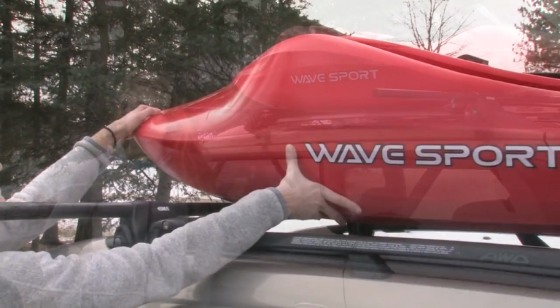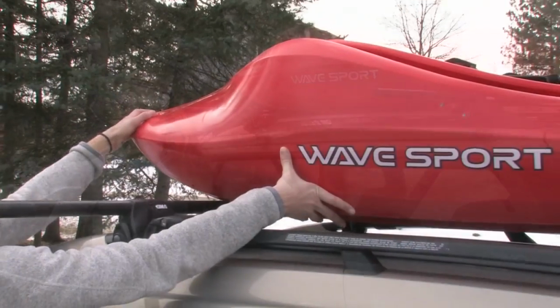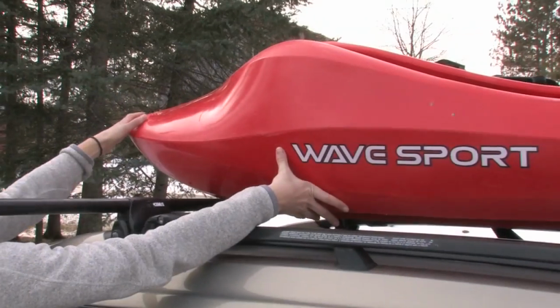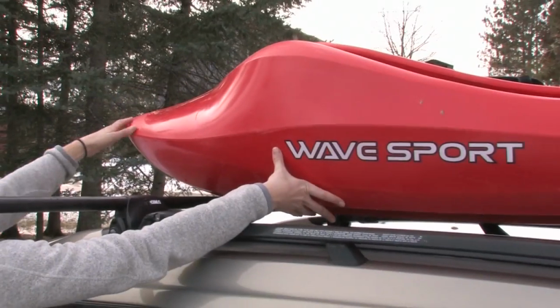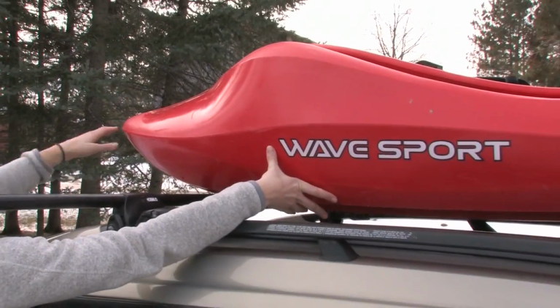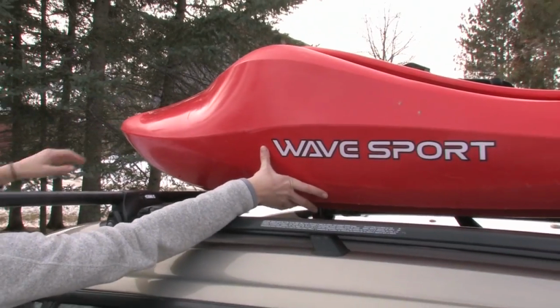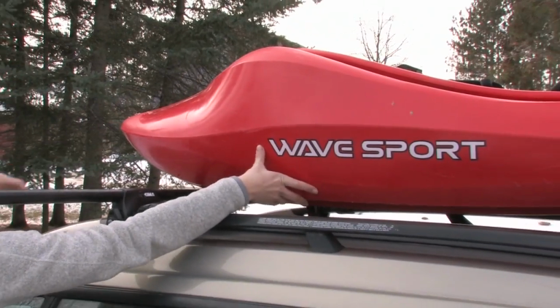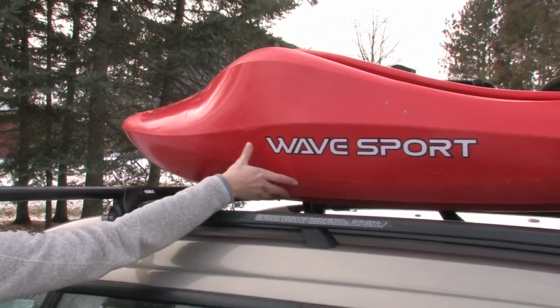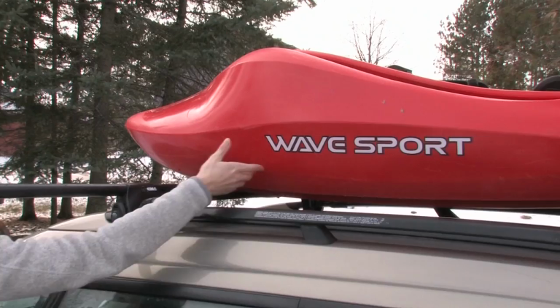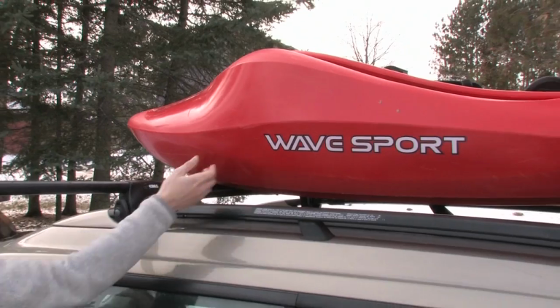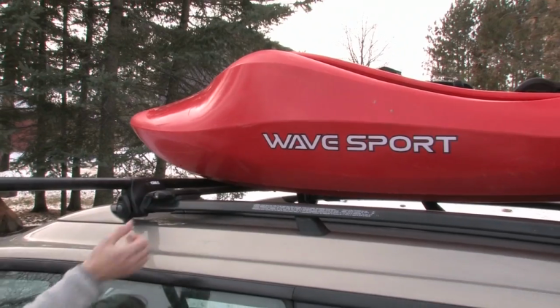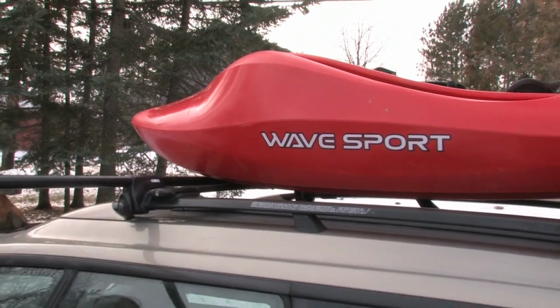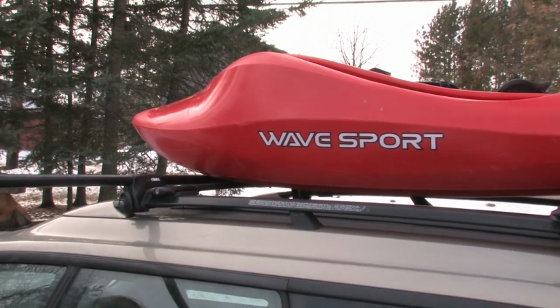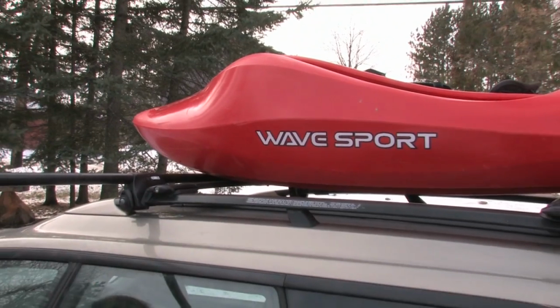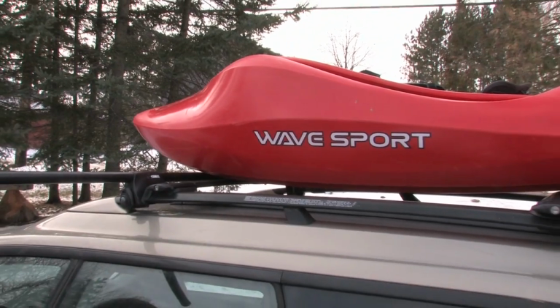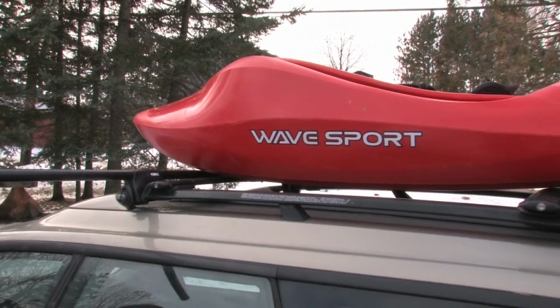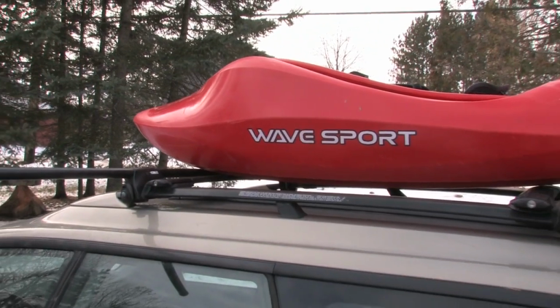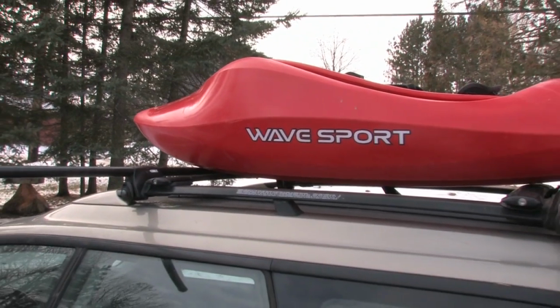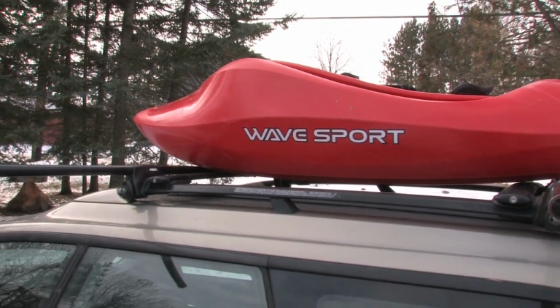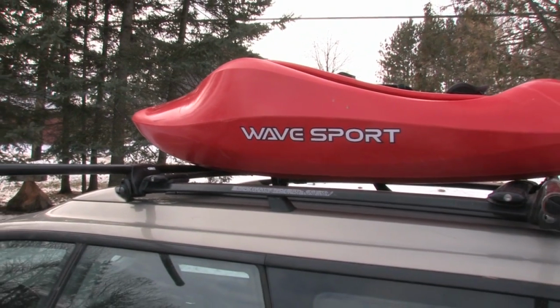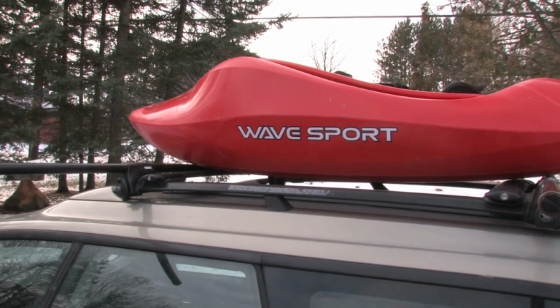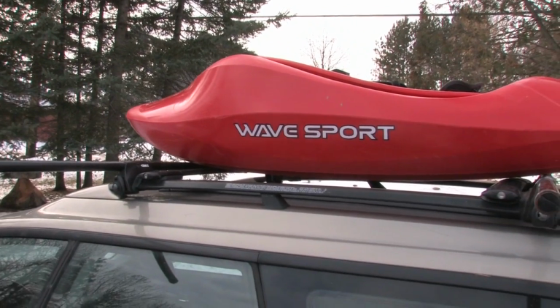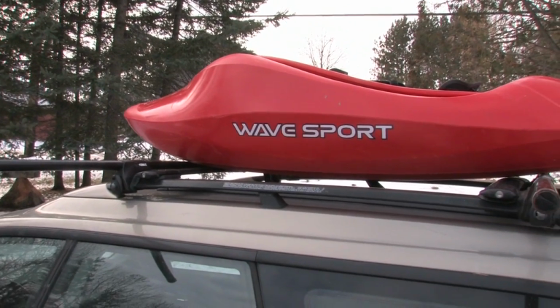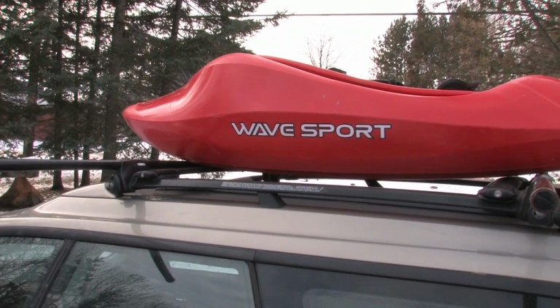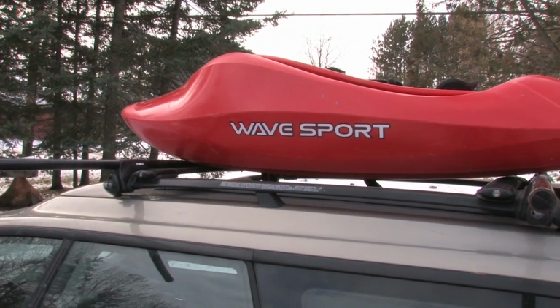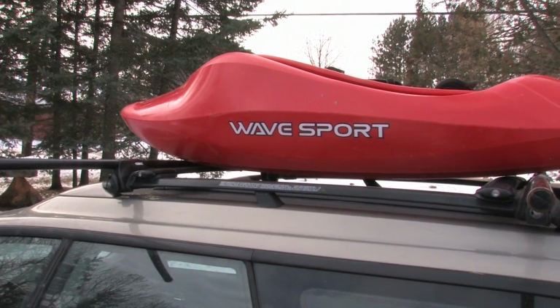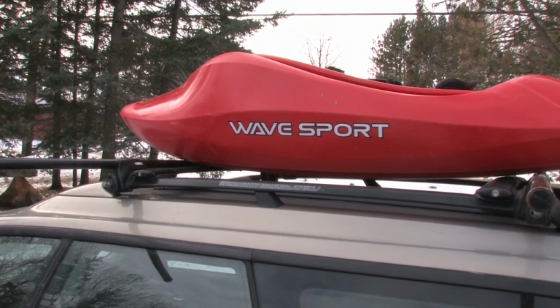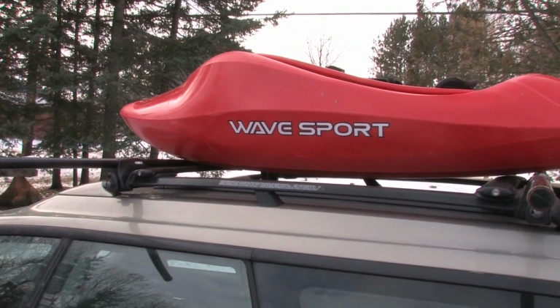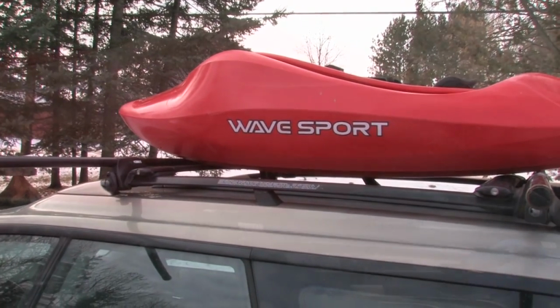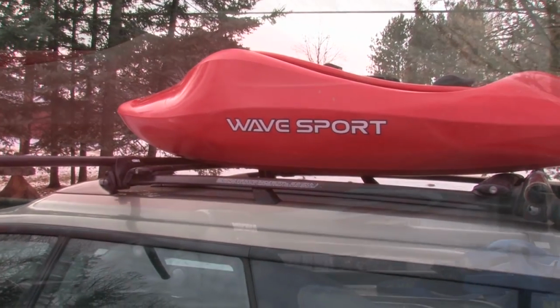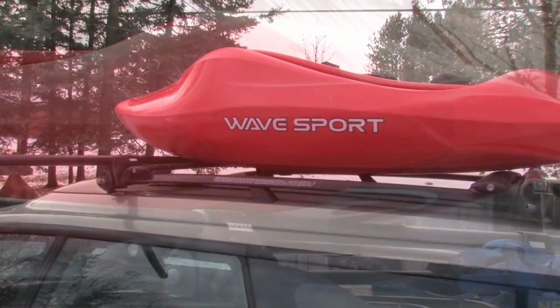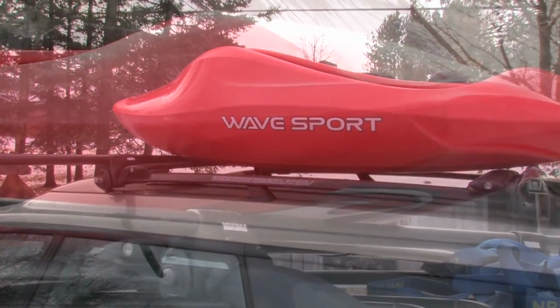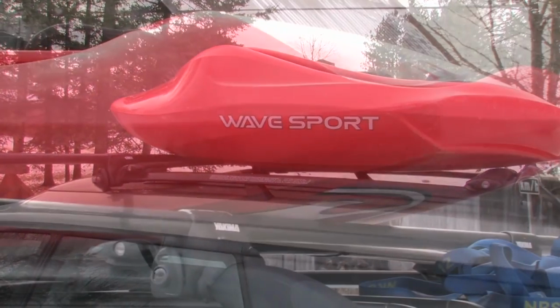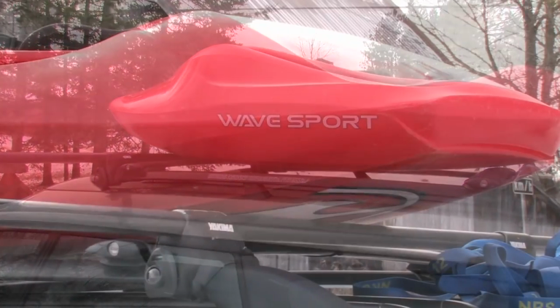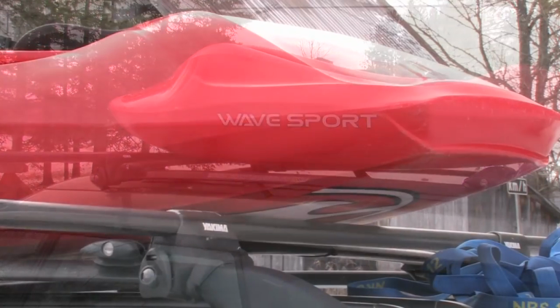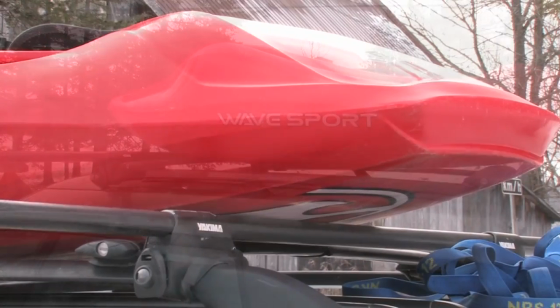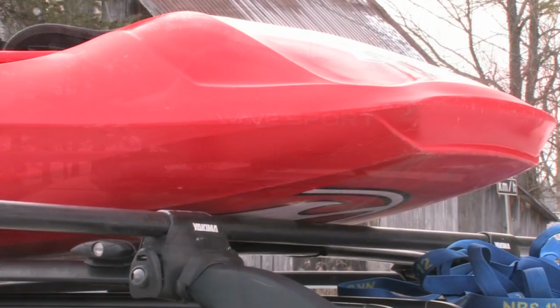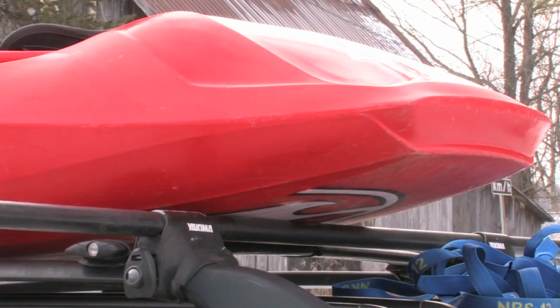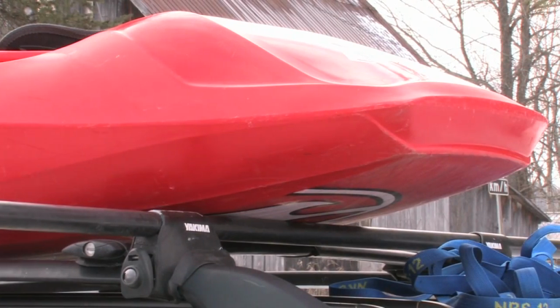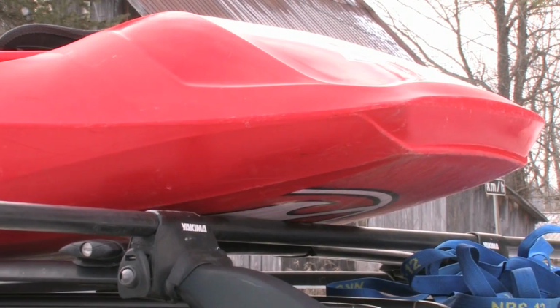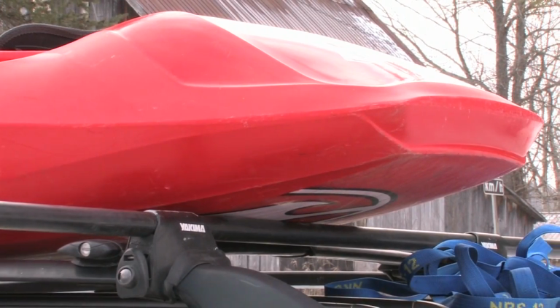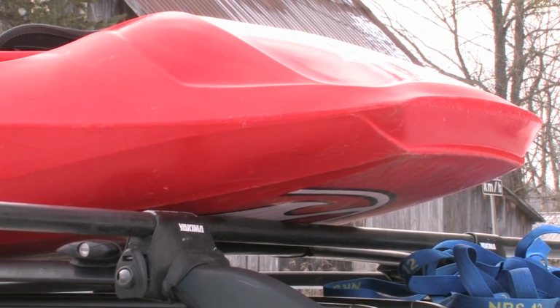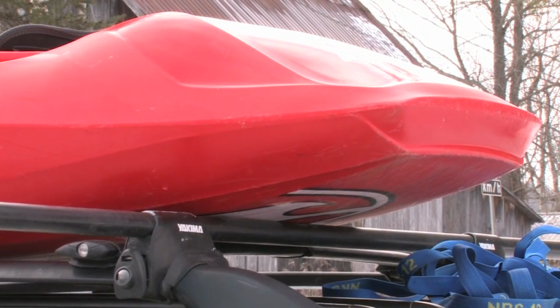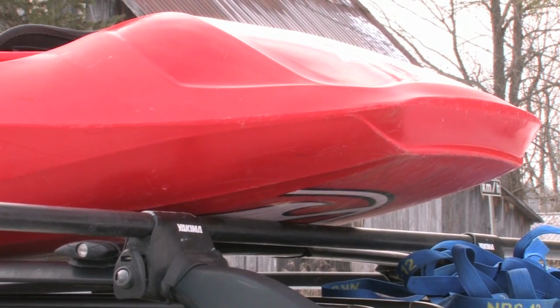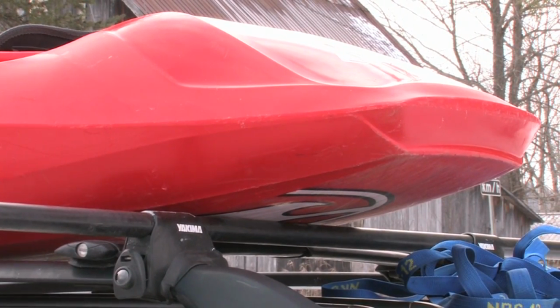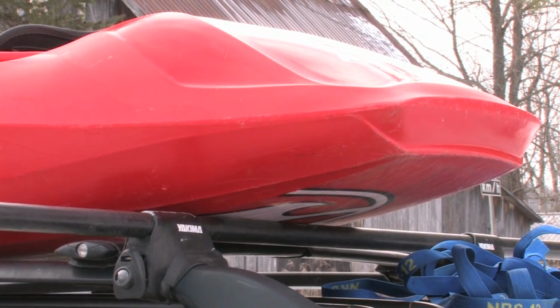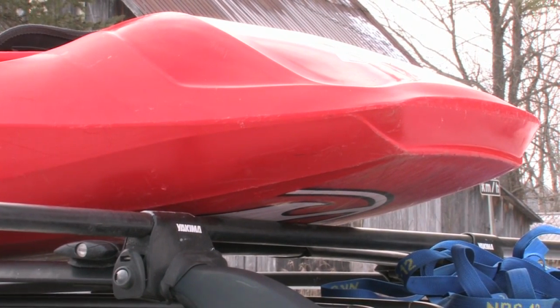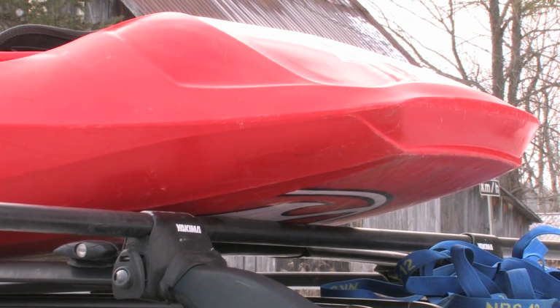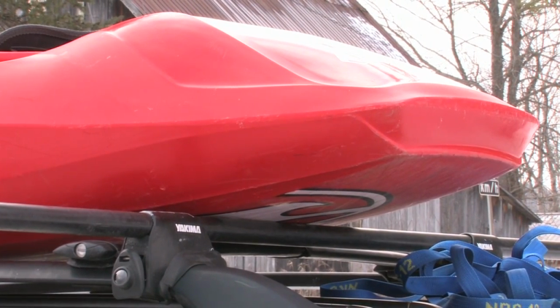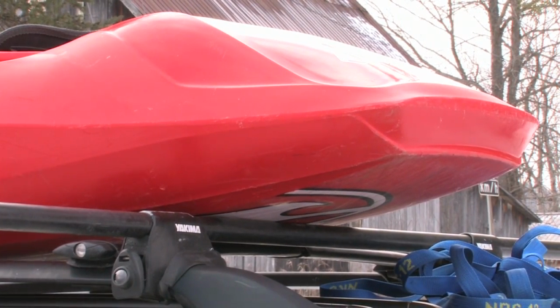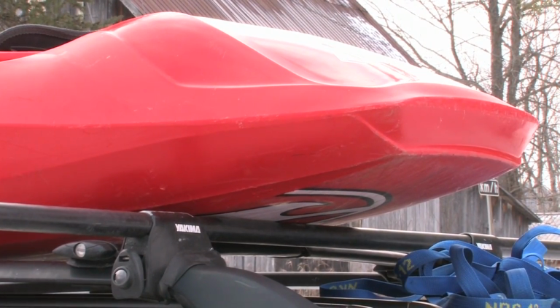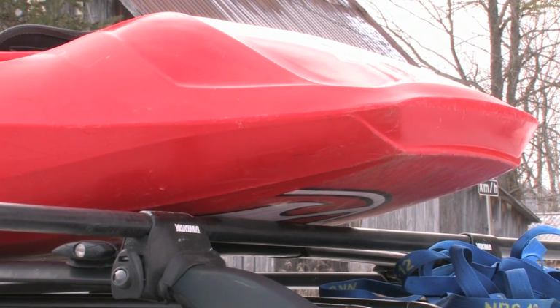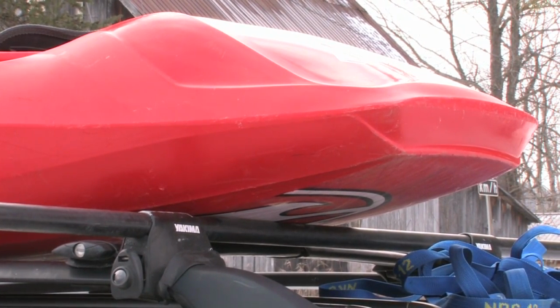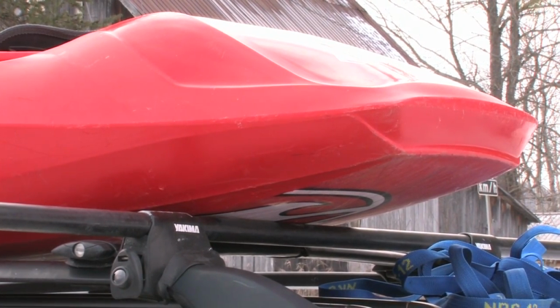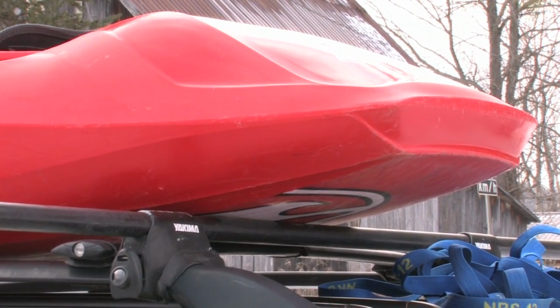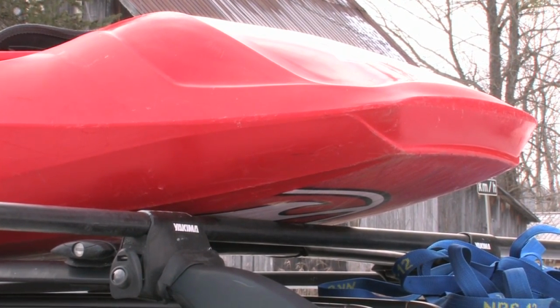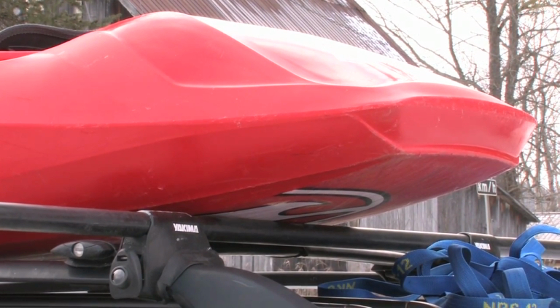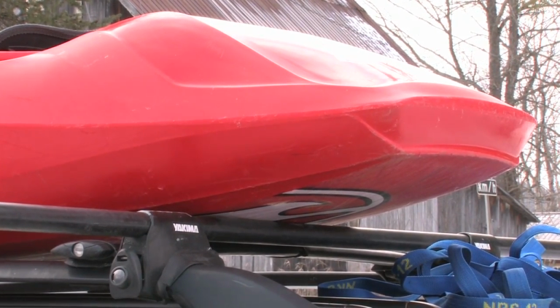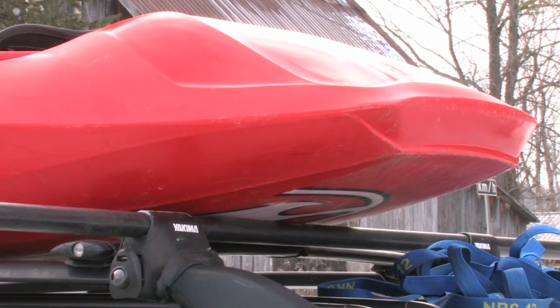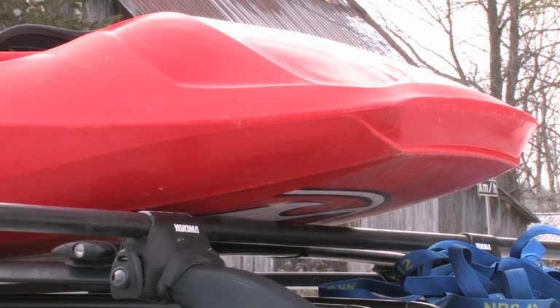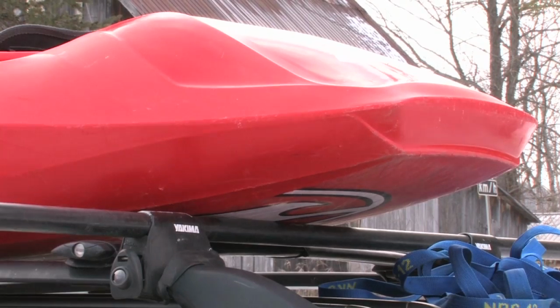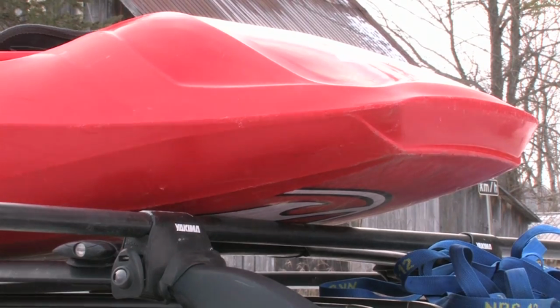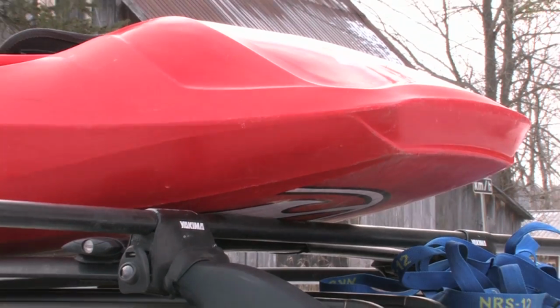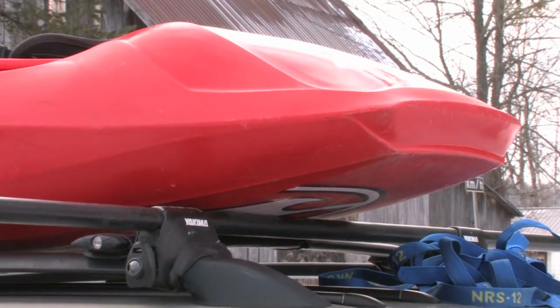Once the boat is on your car, center it on the roof rack. Make sure it's pointed straight ahead. A crooked boat will catch the wind as you drive.